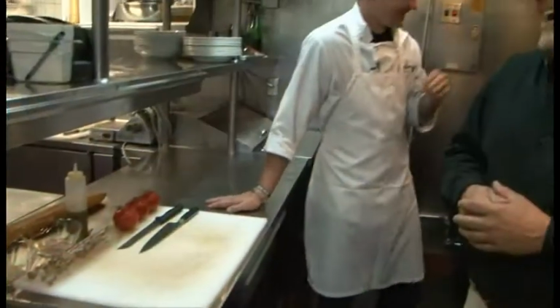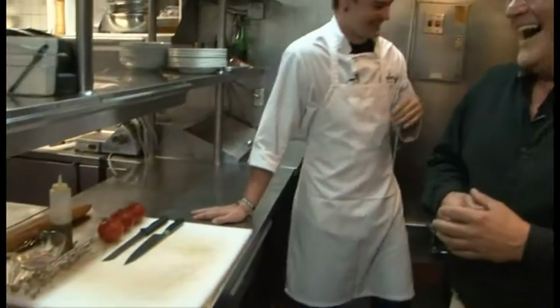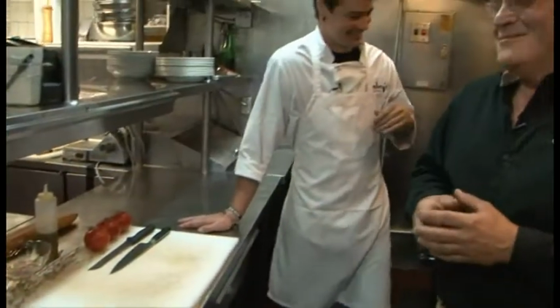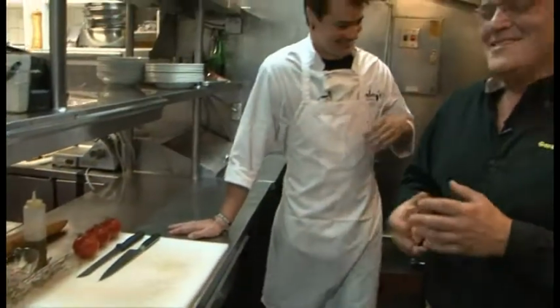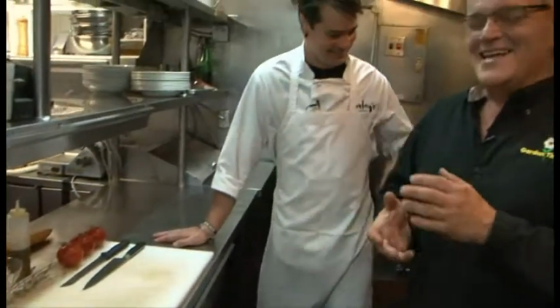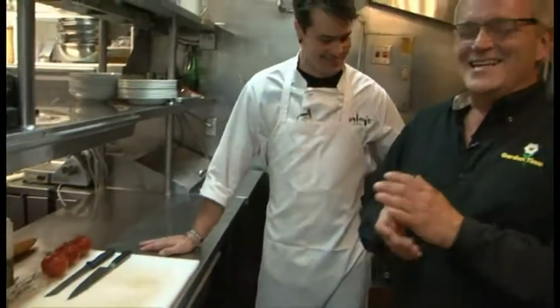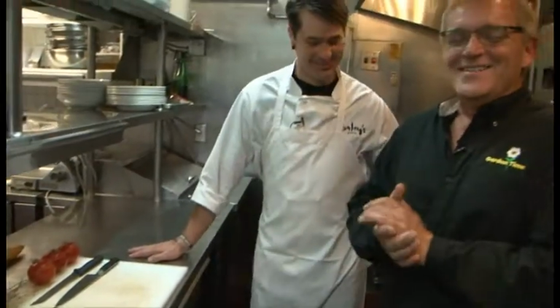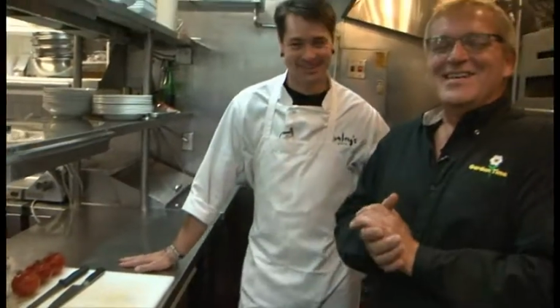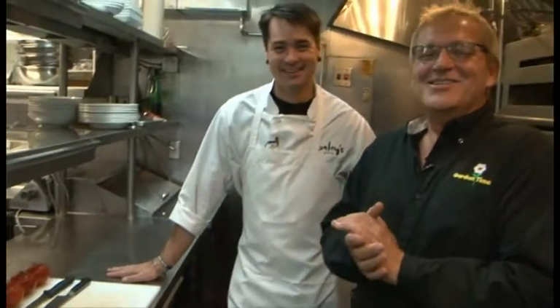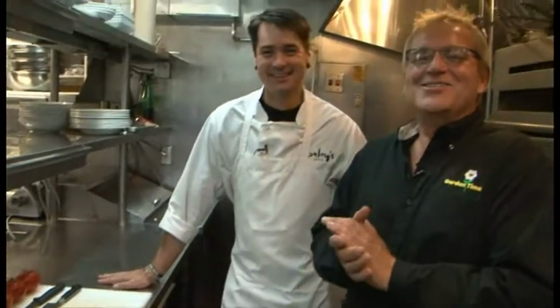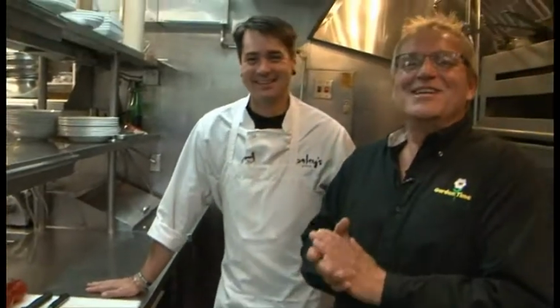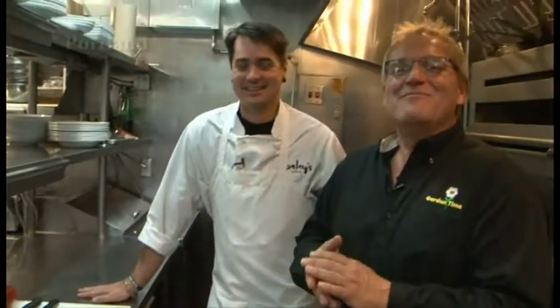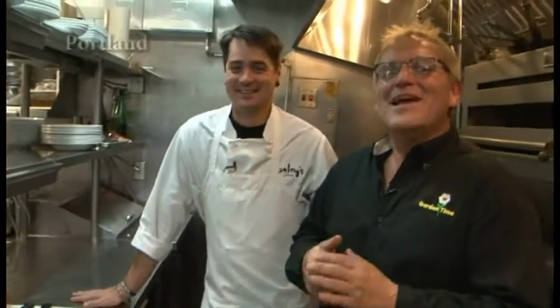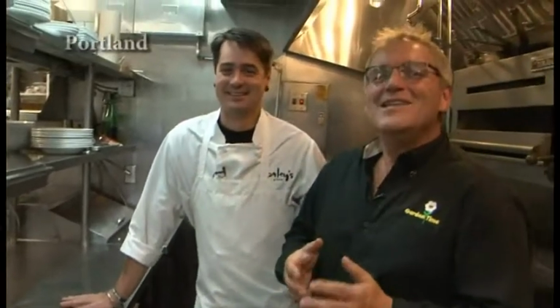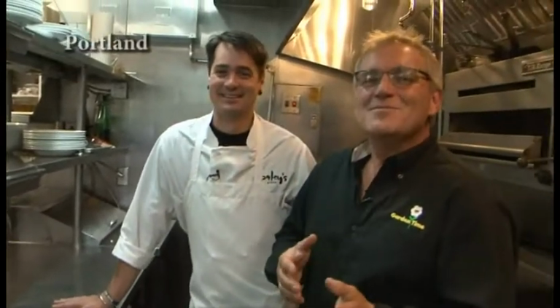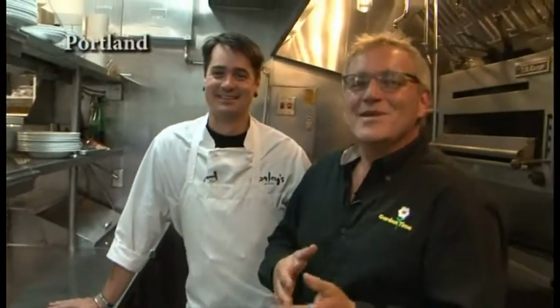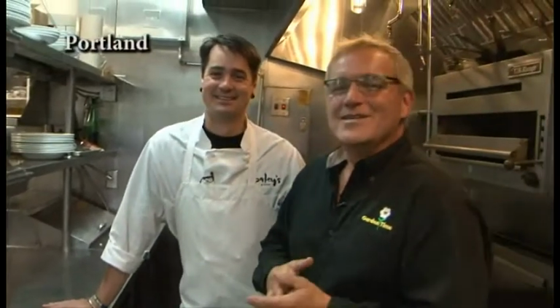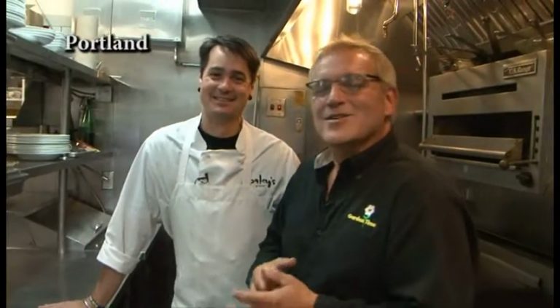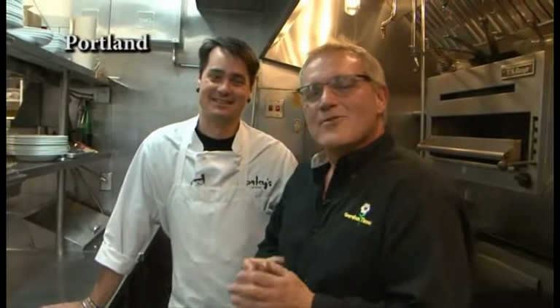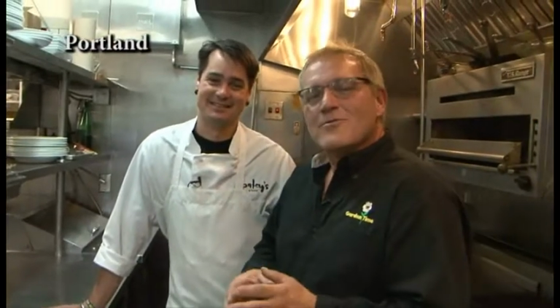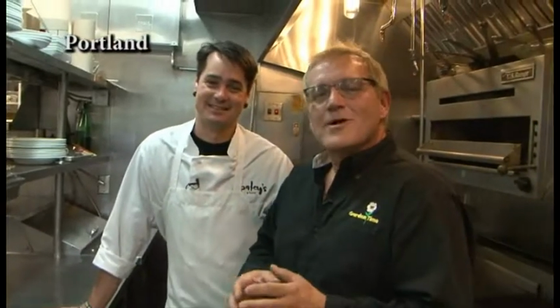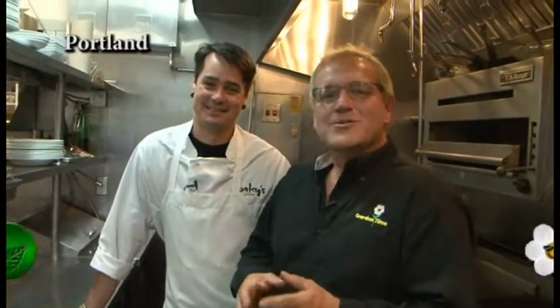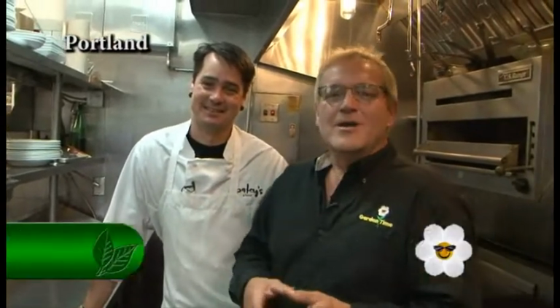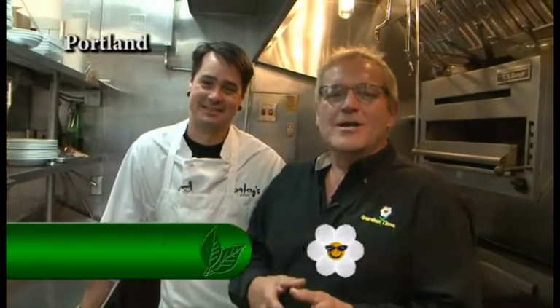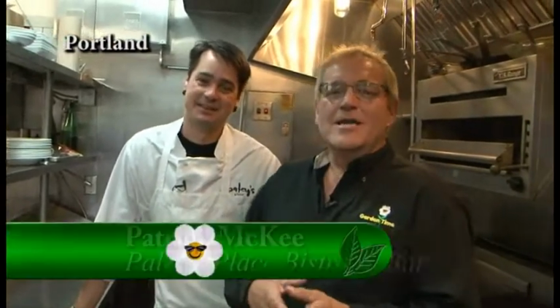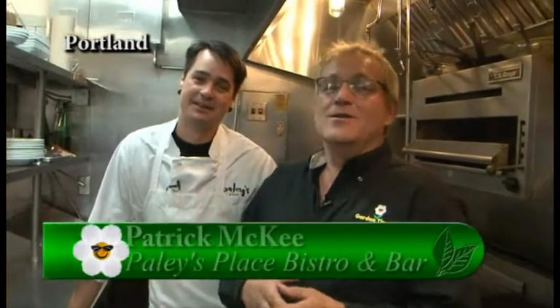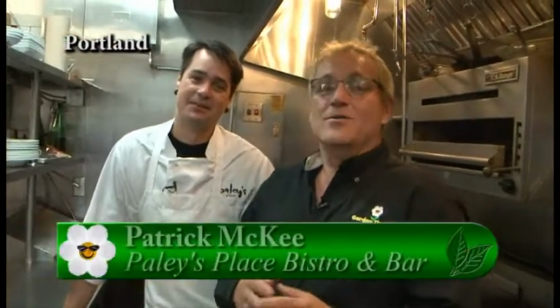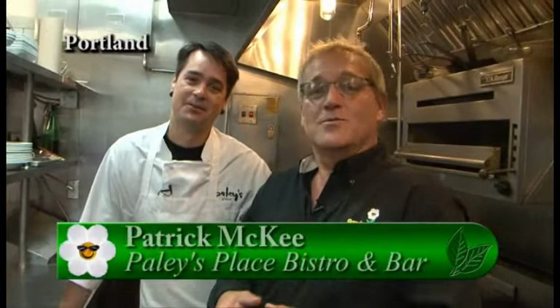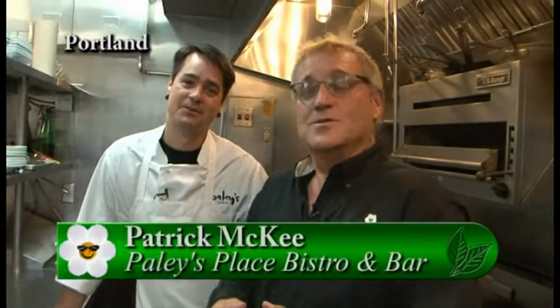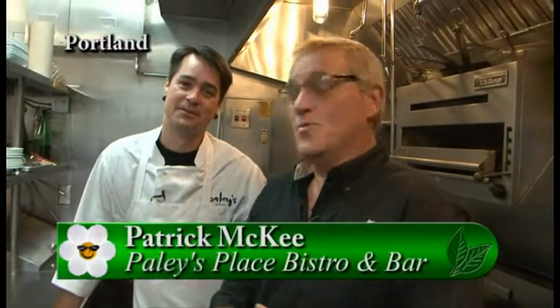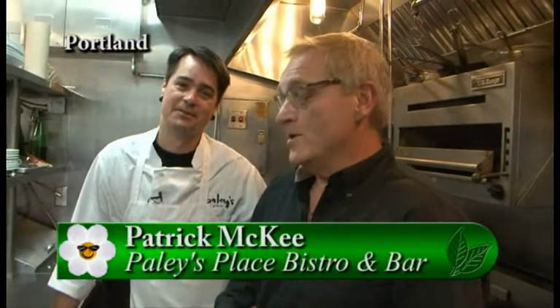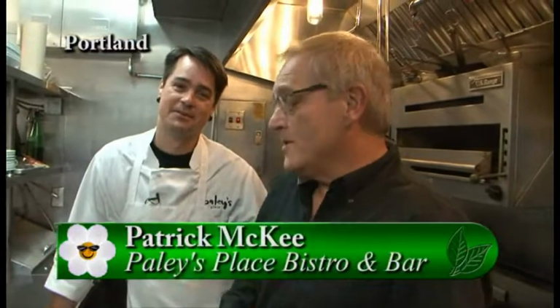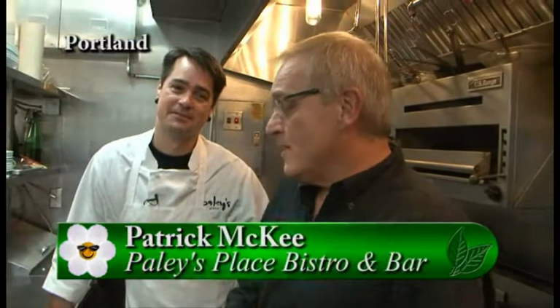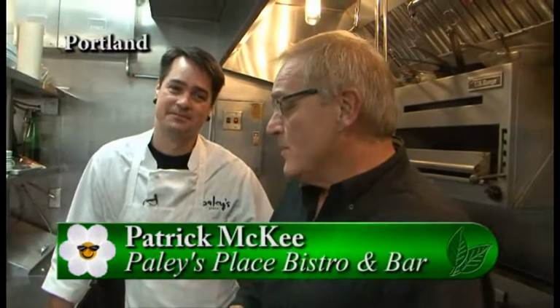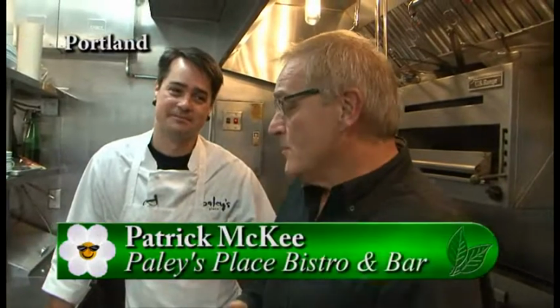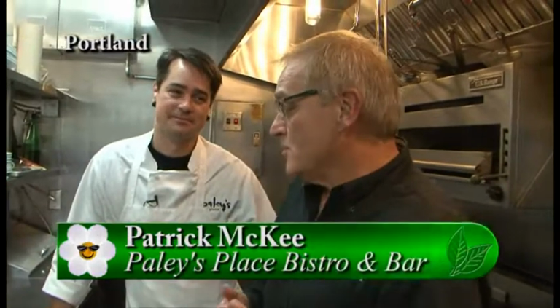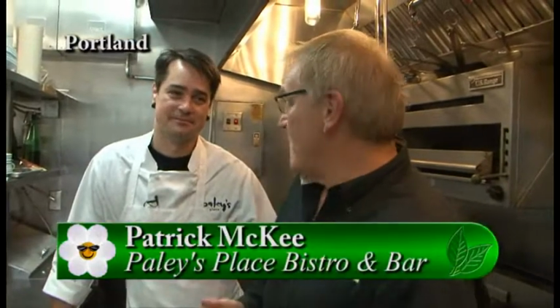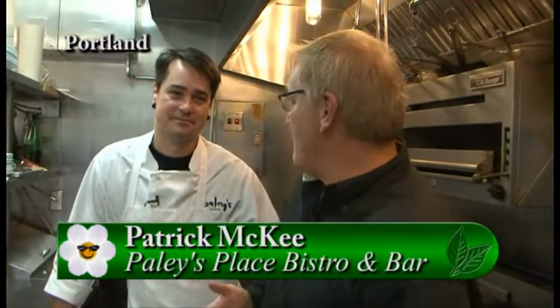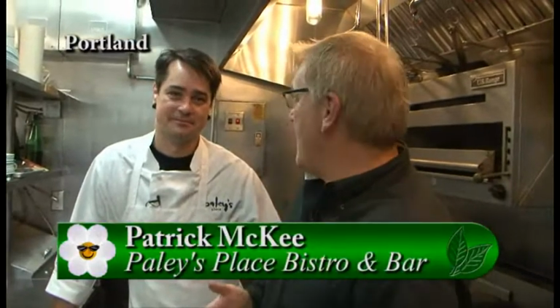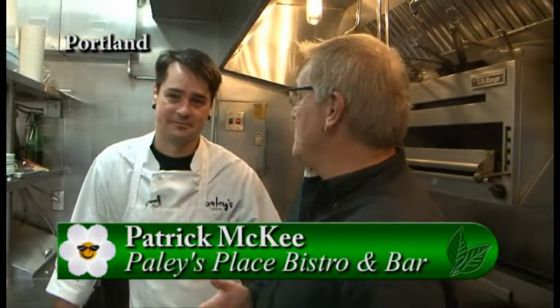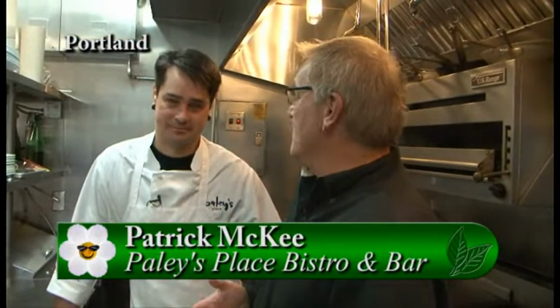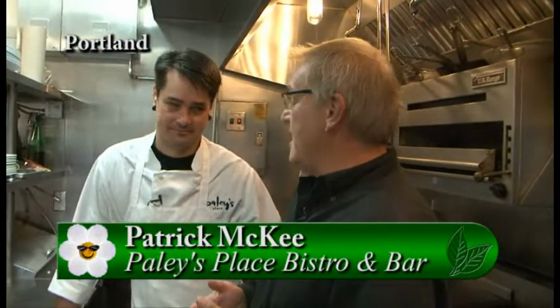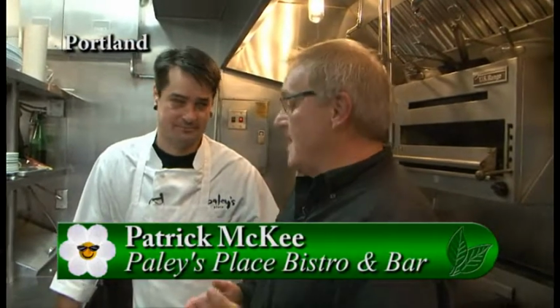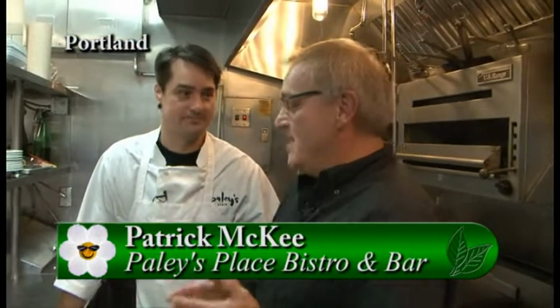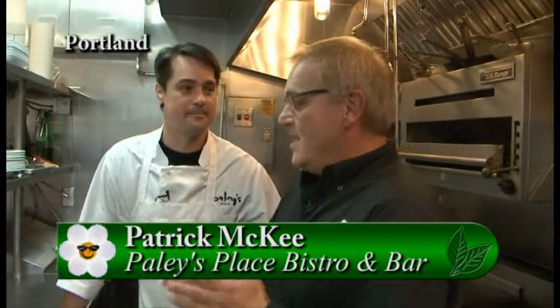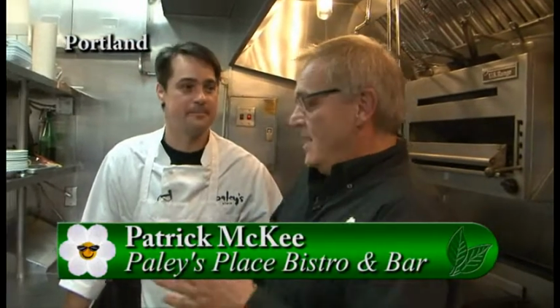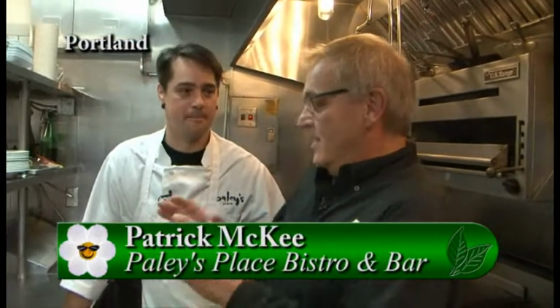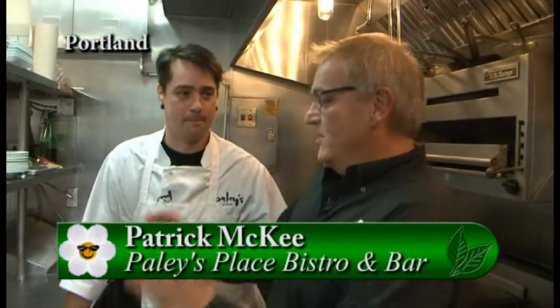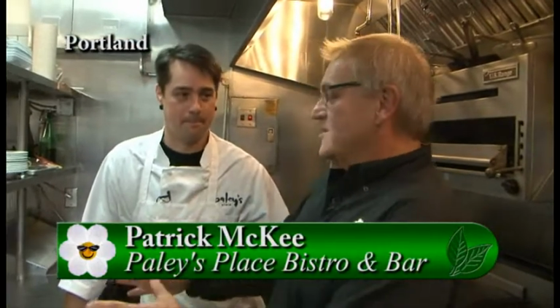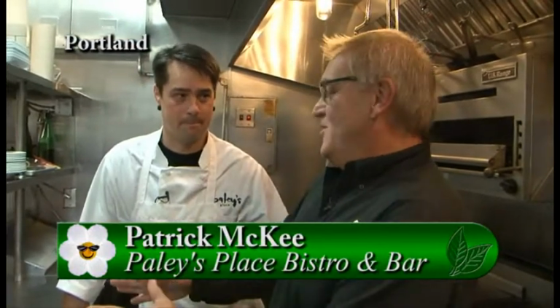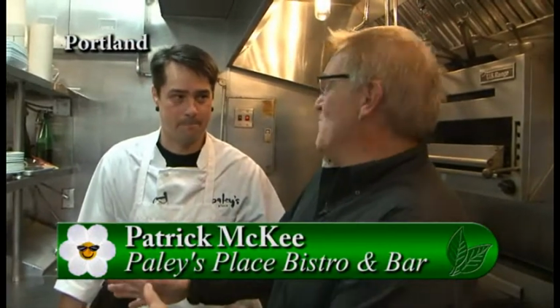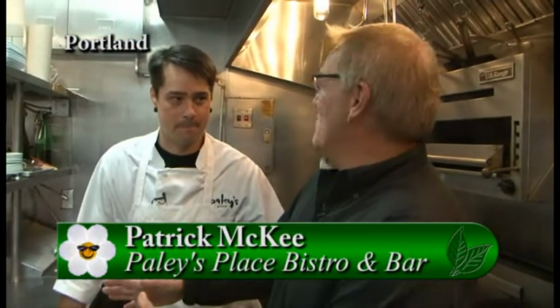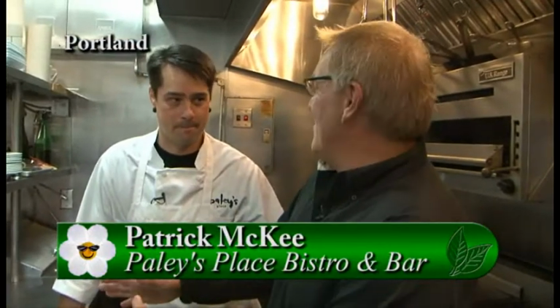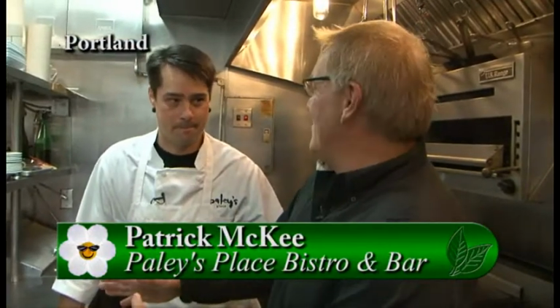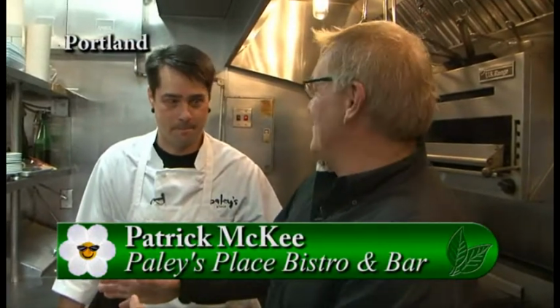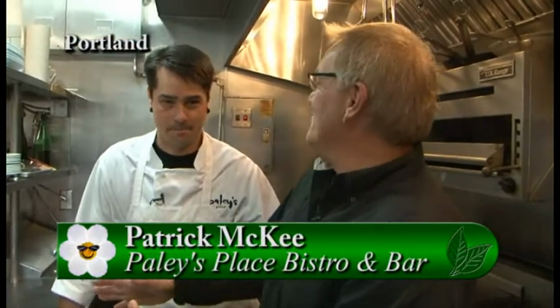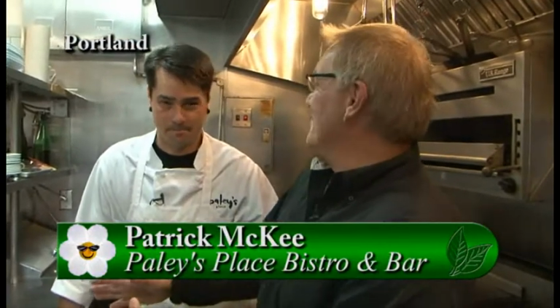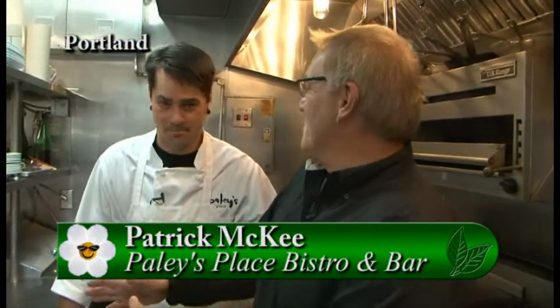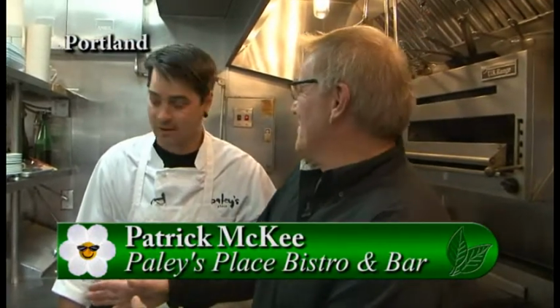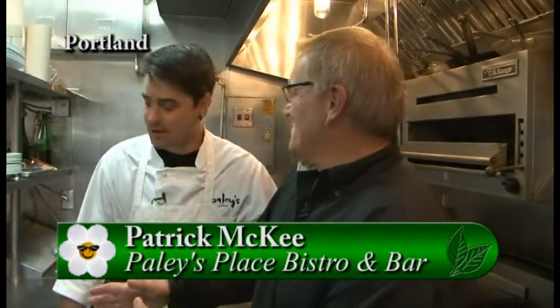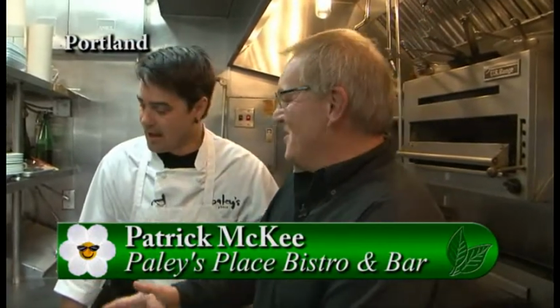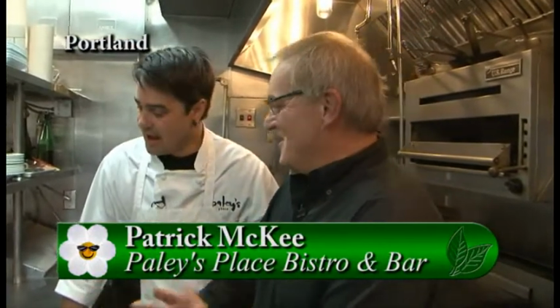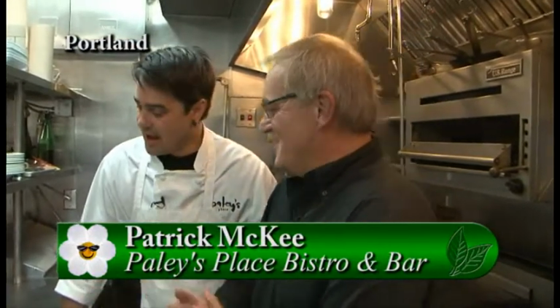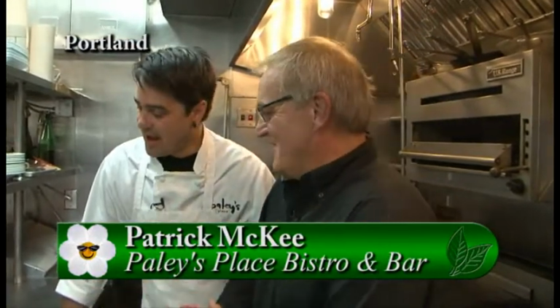I am standing in the kitchen at Paley's Place, a great restaurant in northwest Portland. I'm here with Chef Patrick, and it looks like you're prepared to do something for us. What are you going to do?